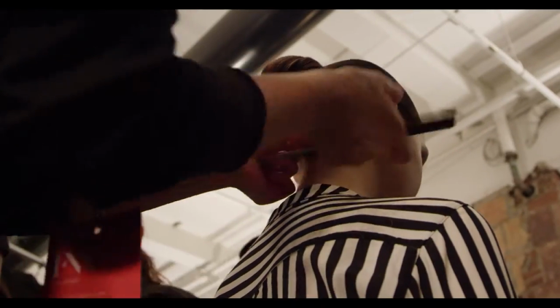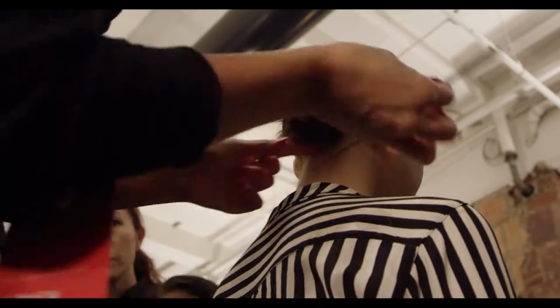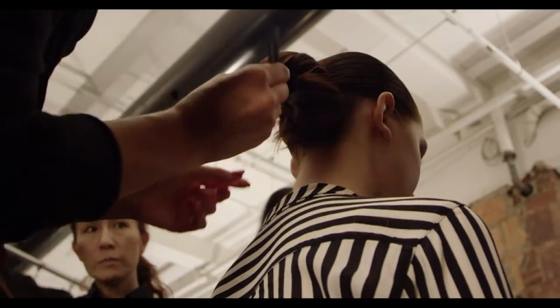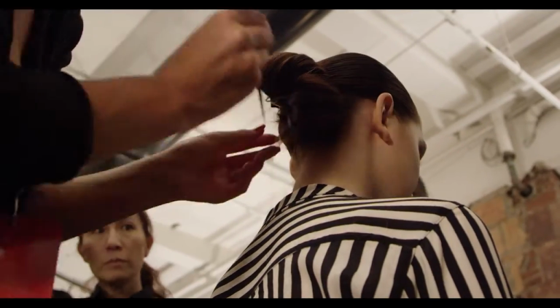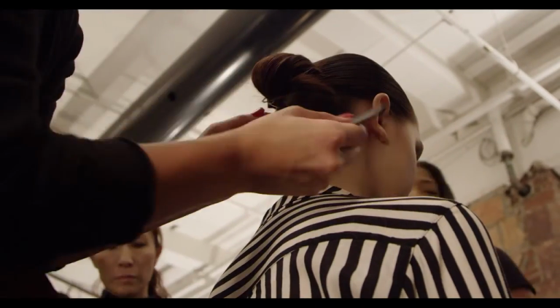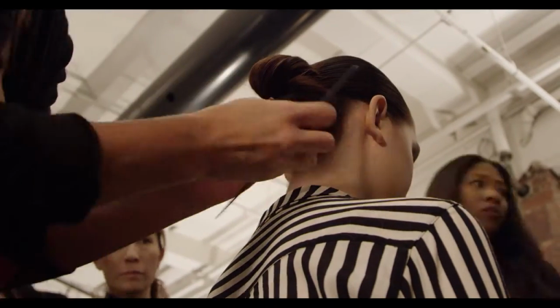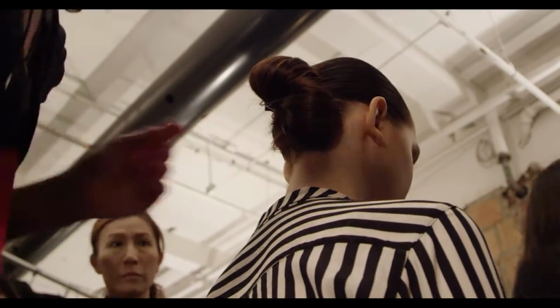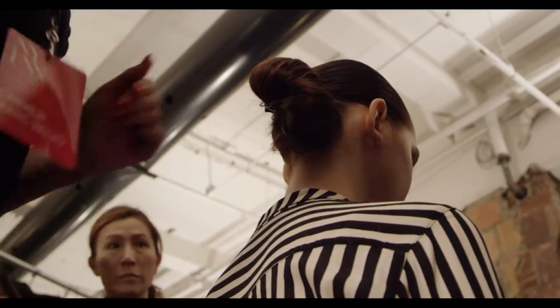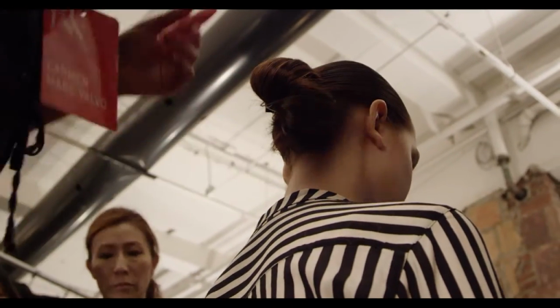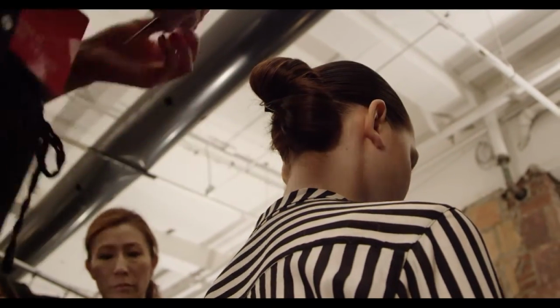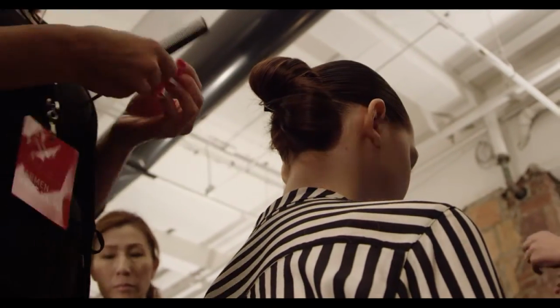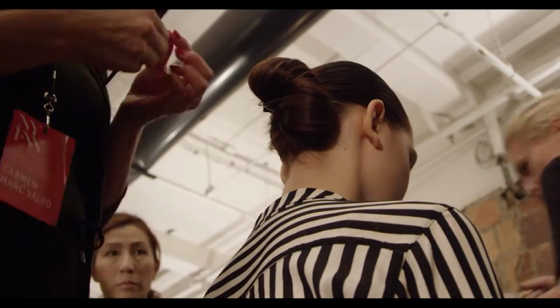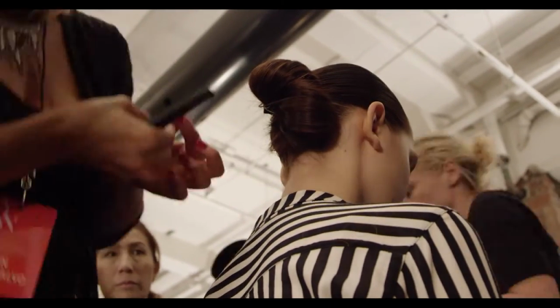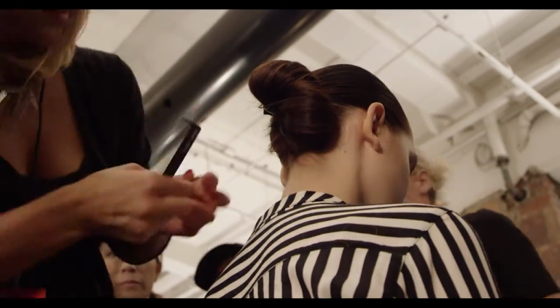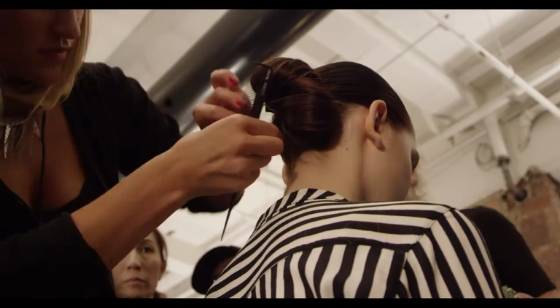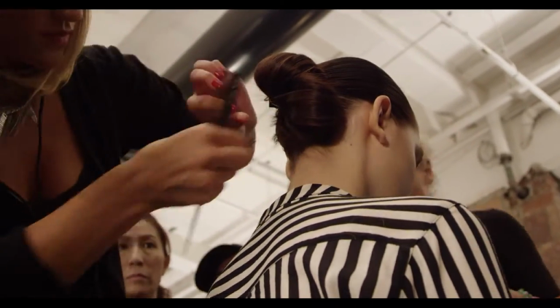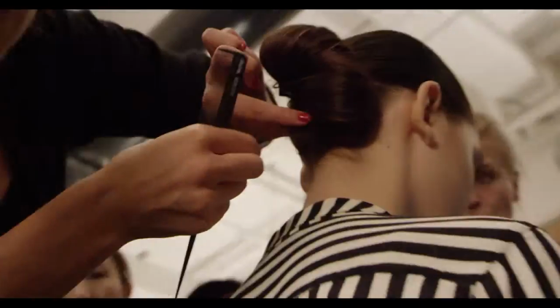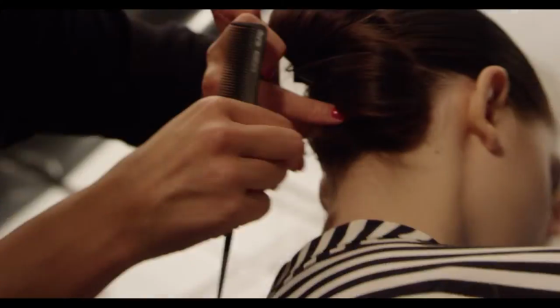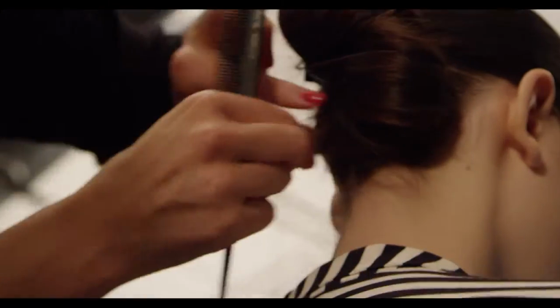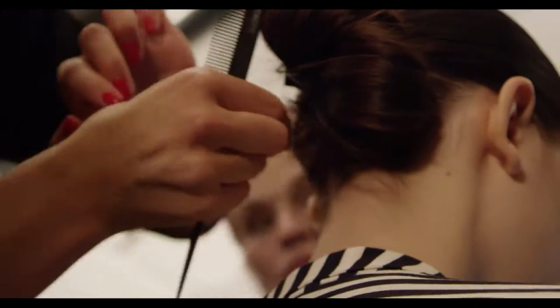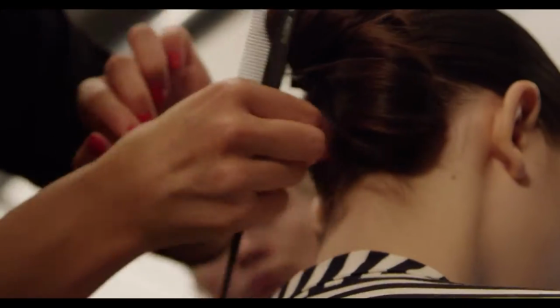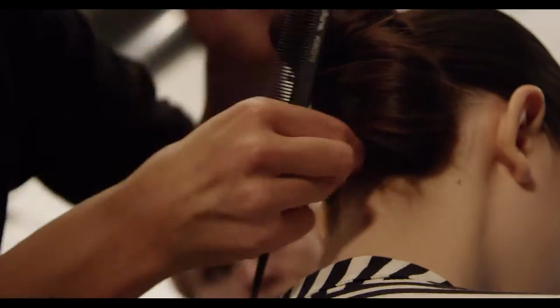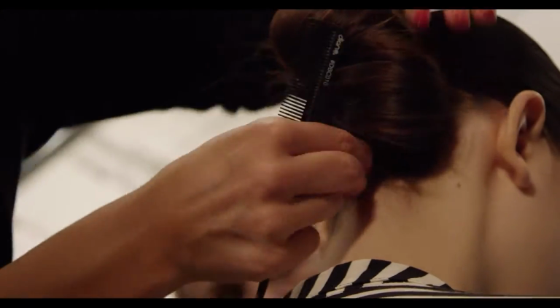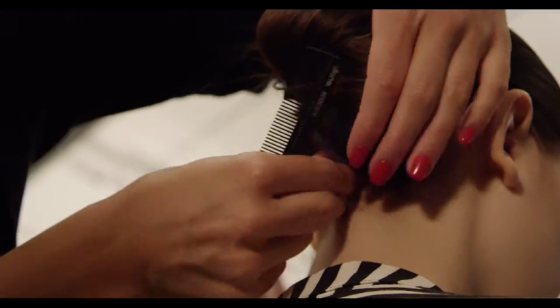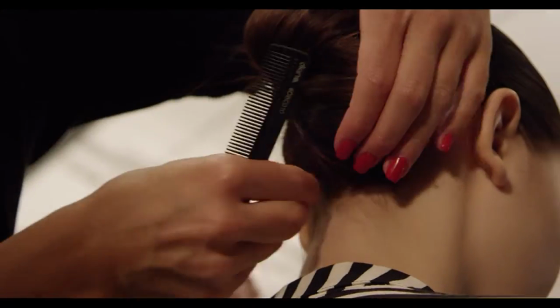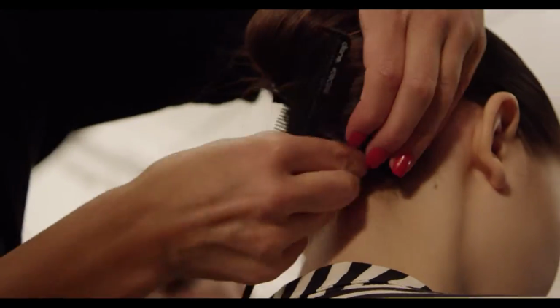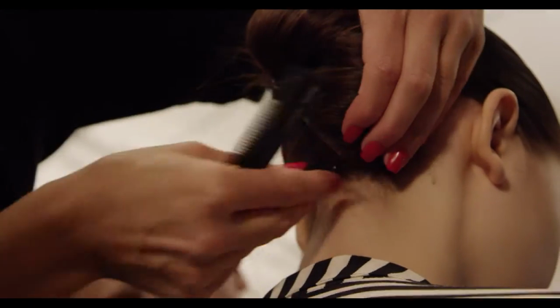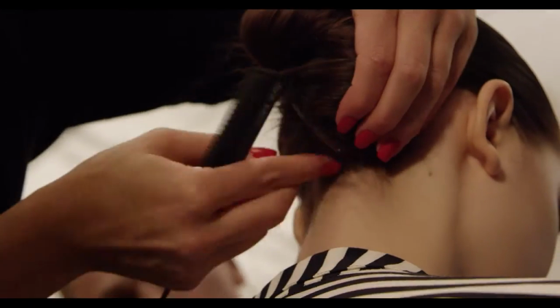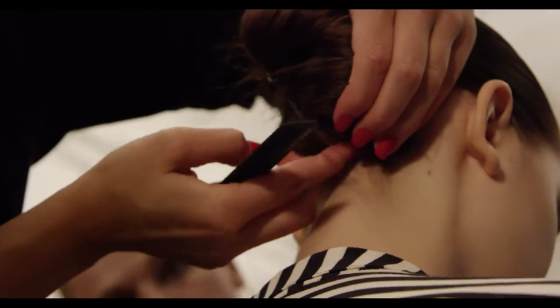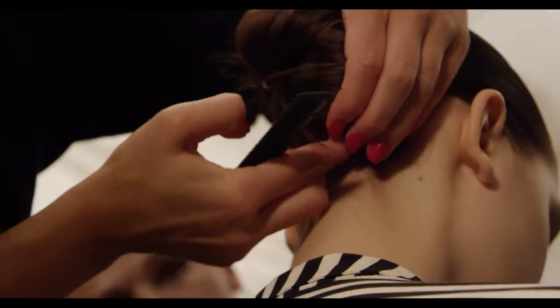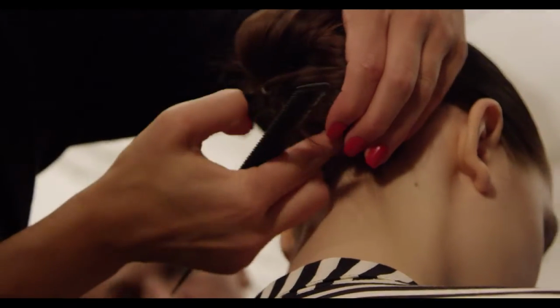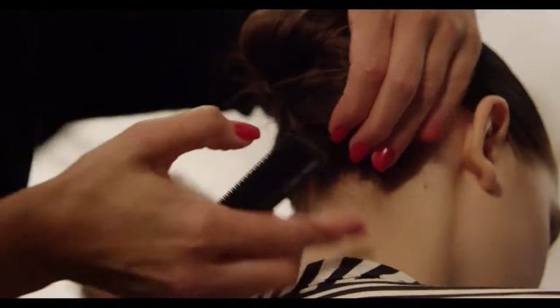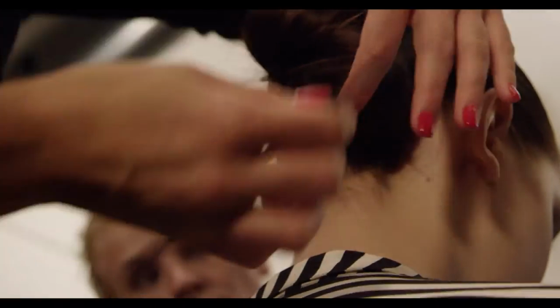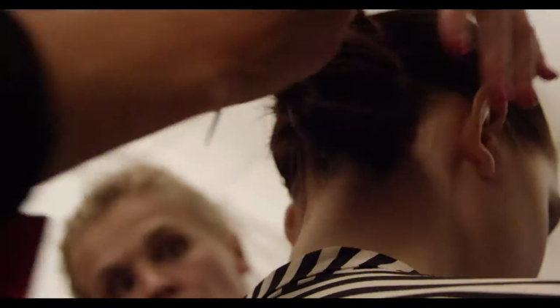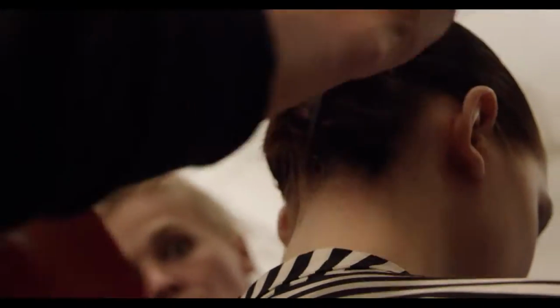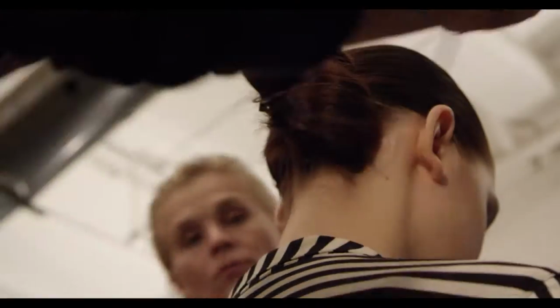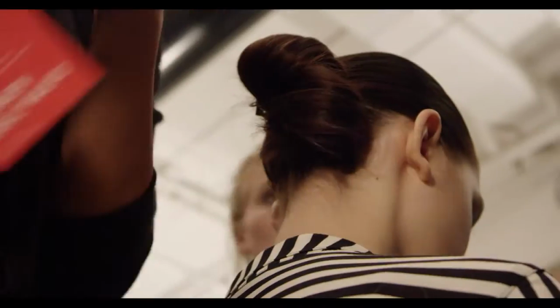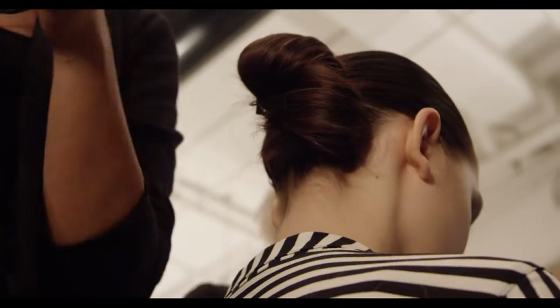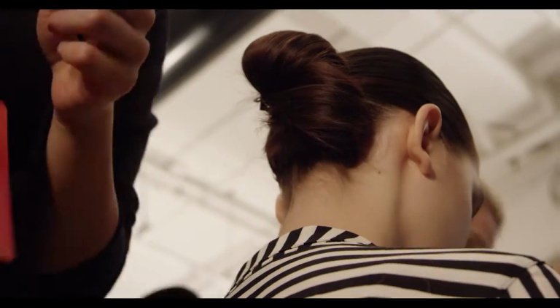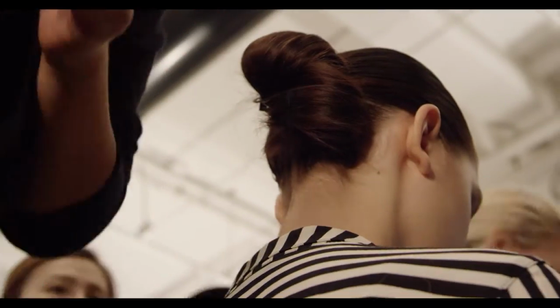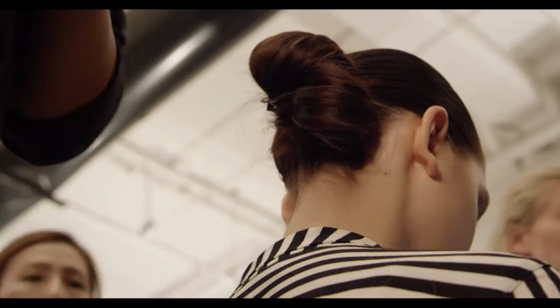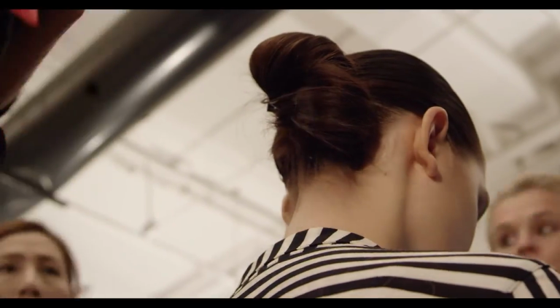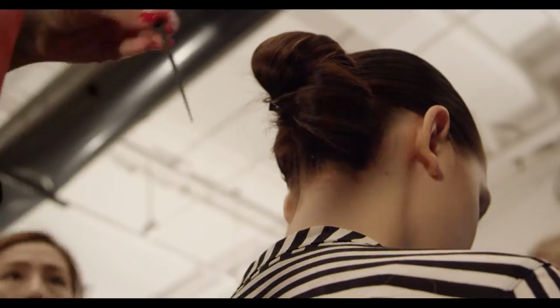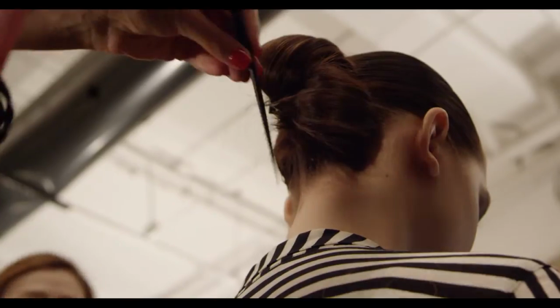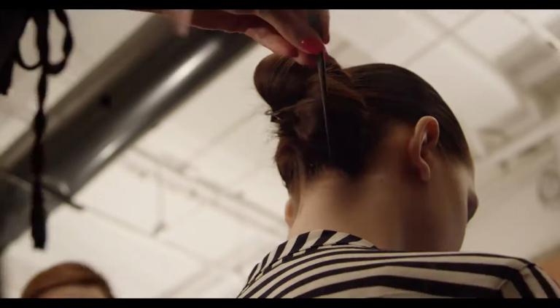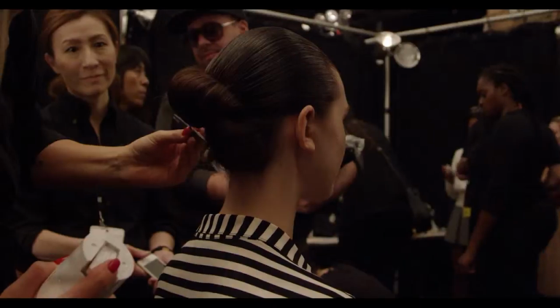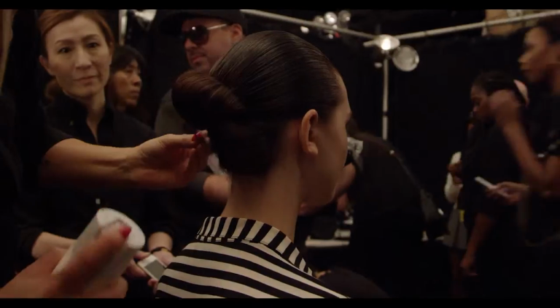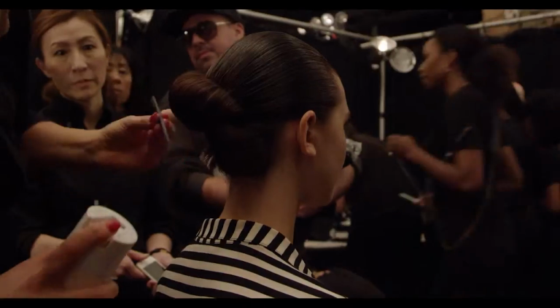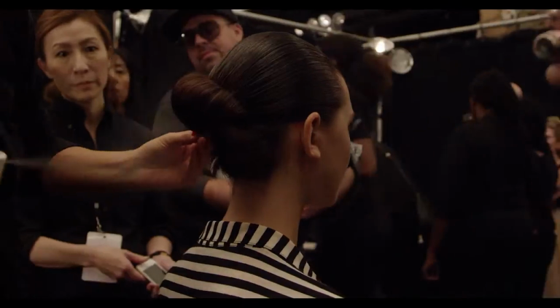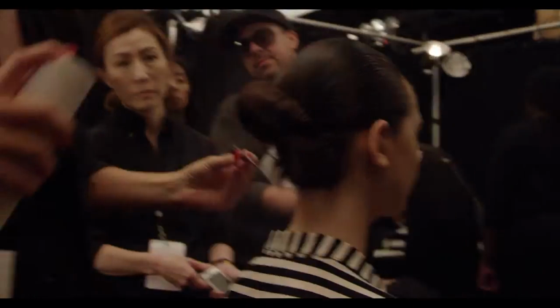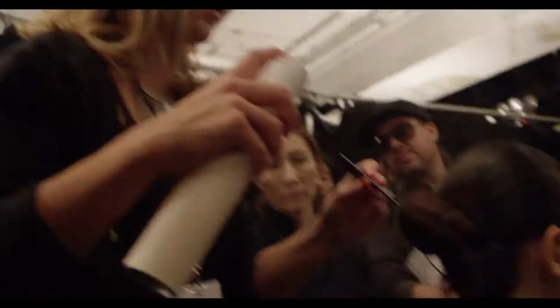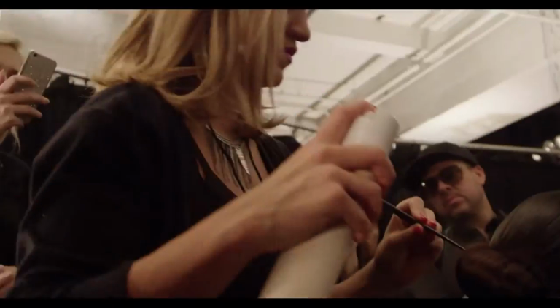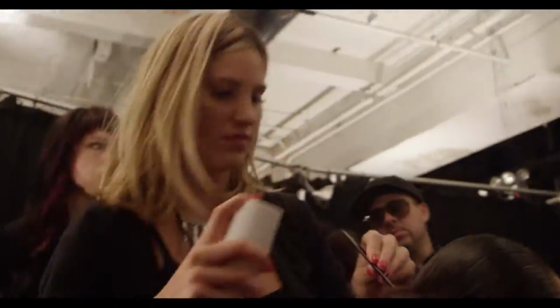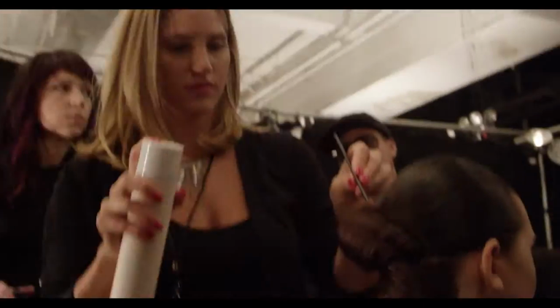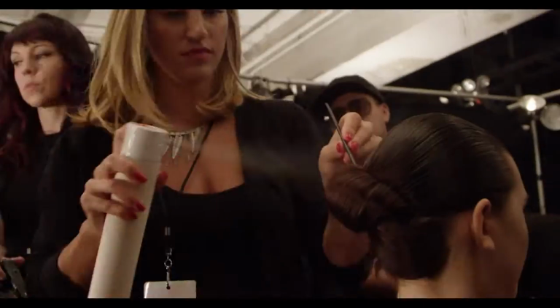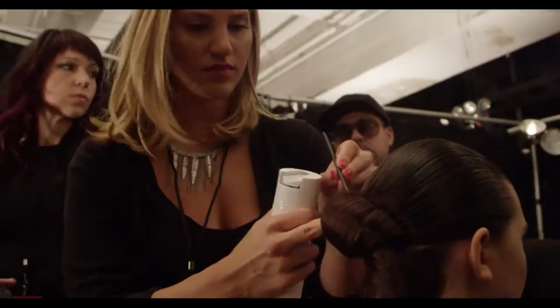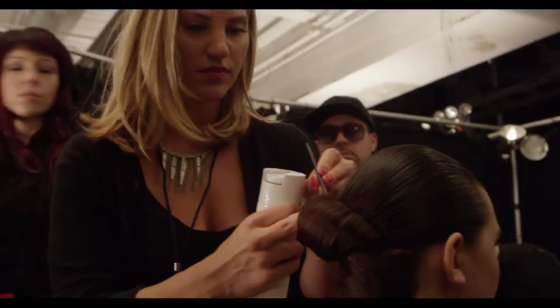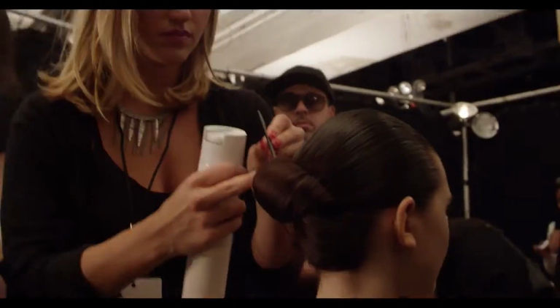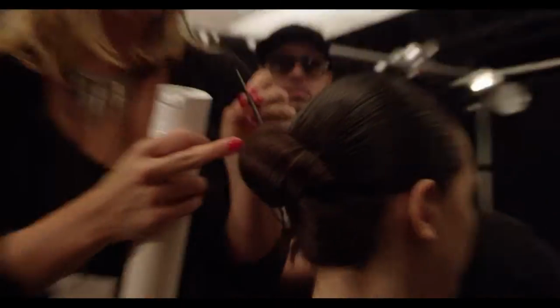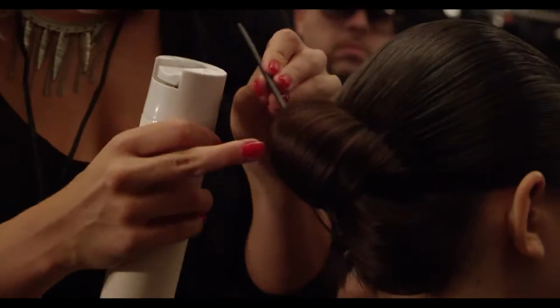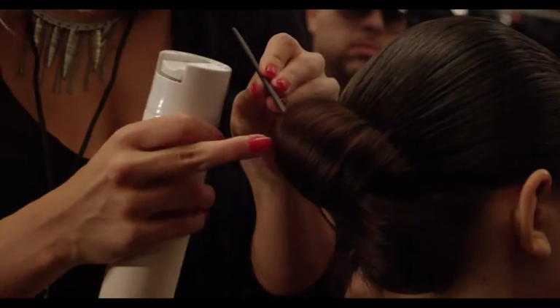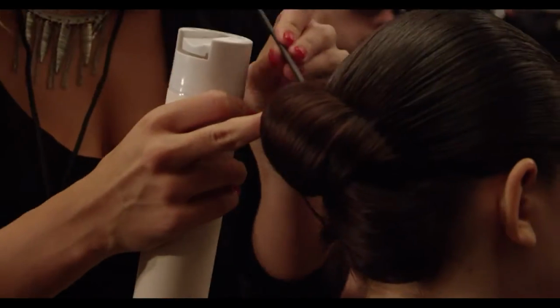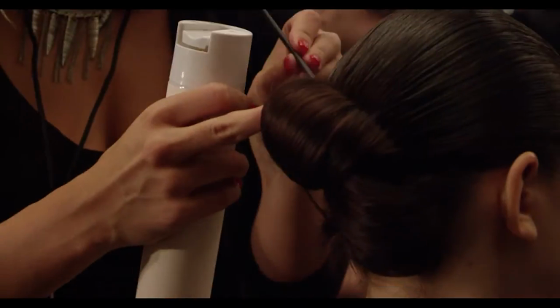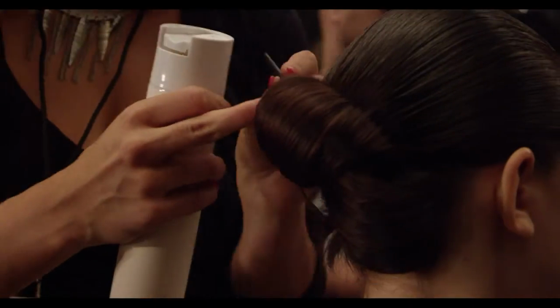I love this hairstyle because it can be used for an evening event or for a daytime event. It's simple yet chic.